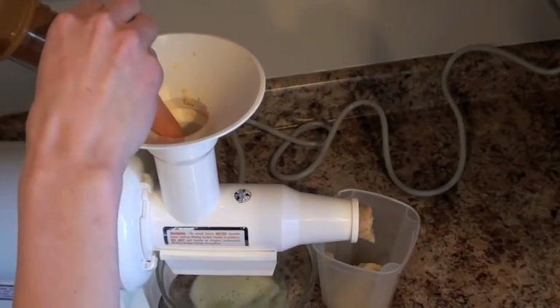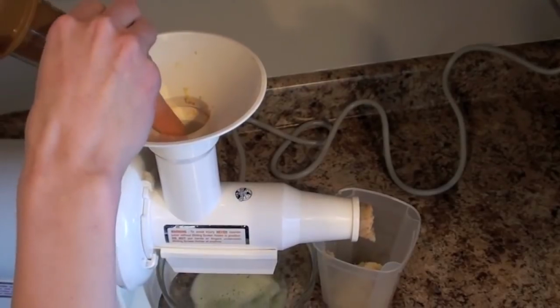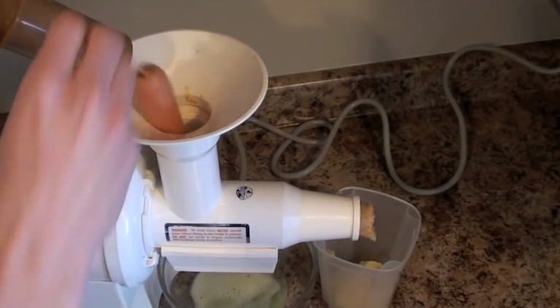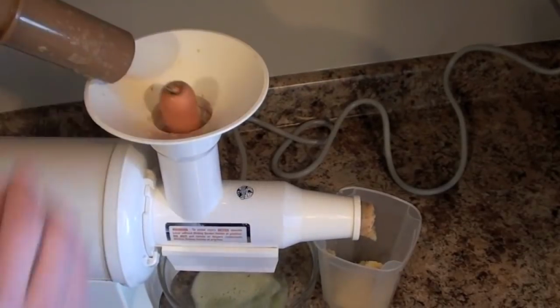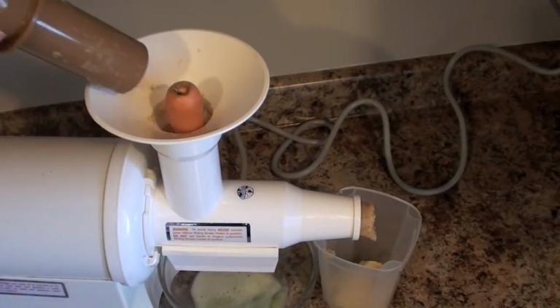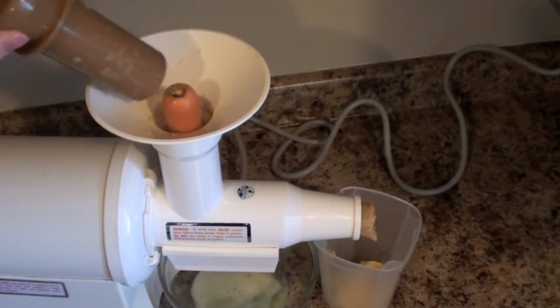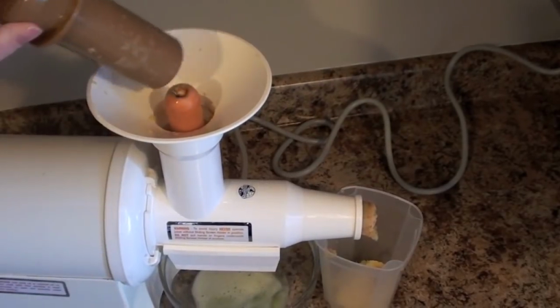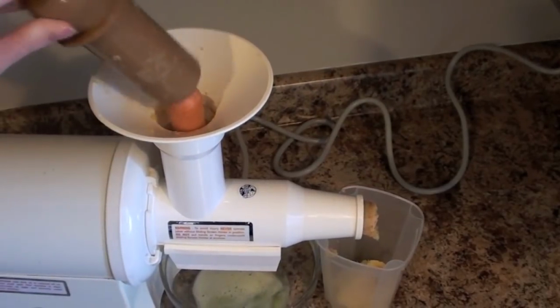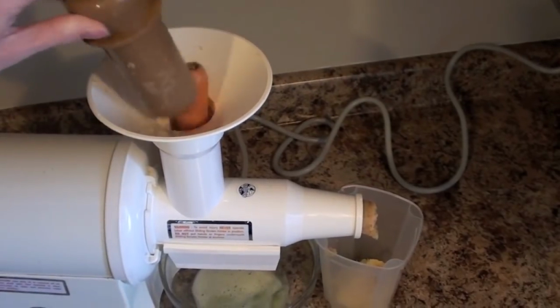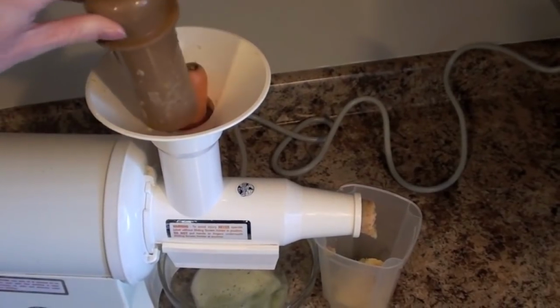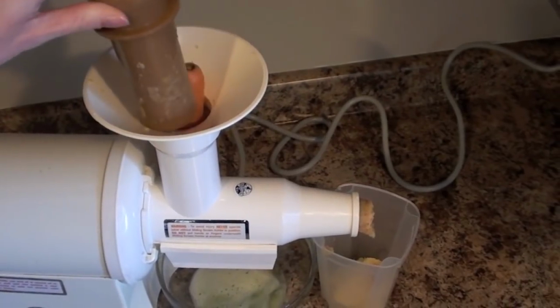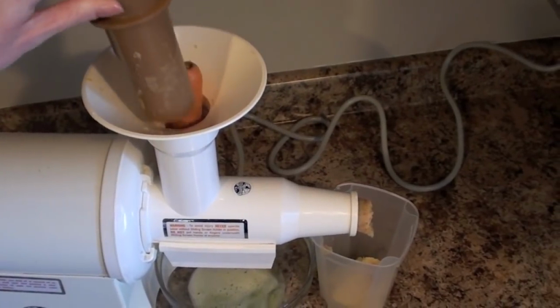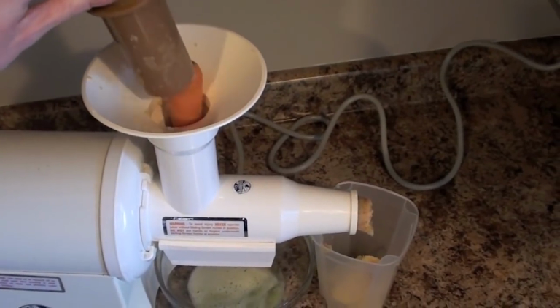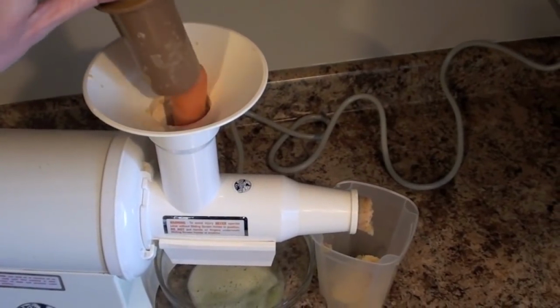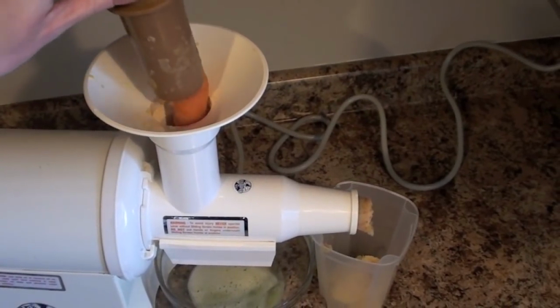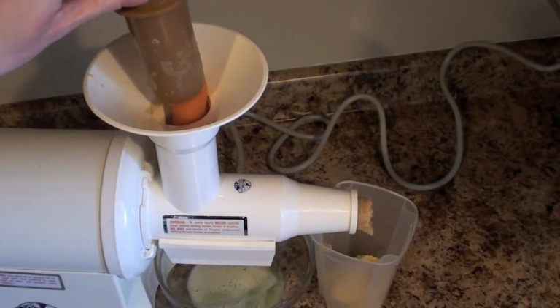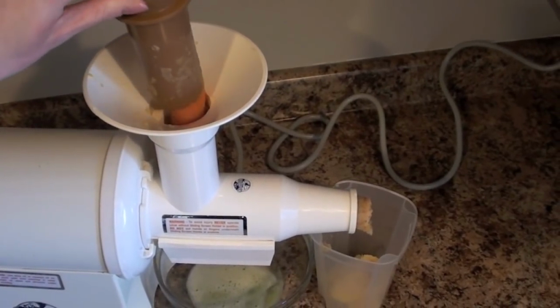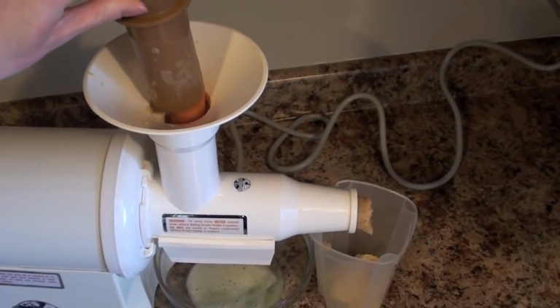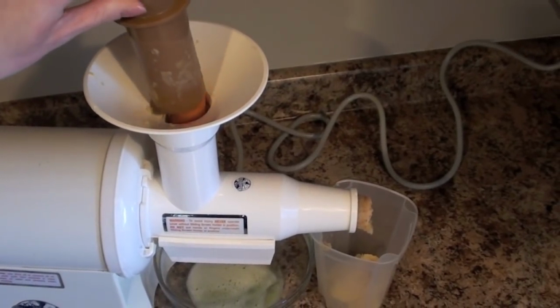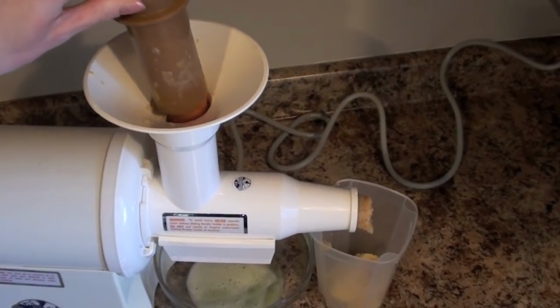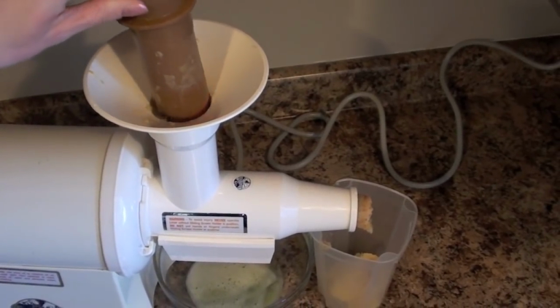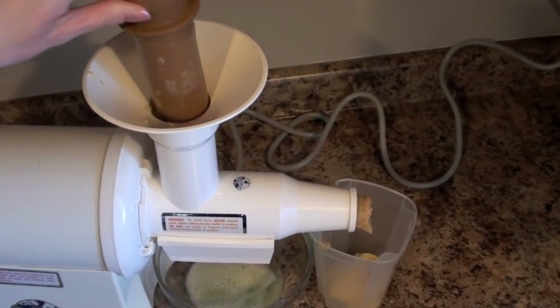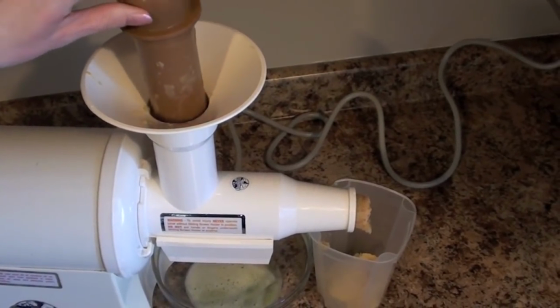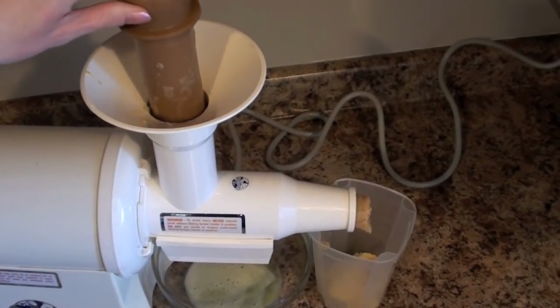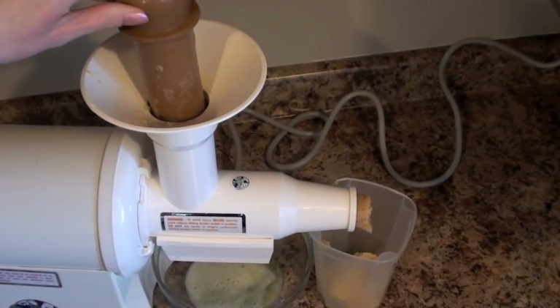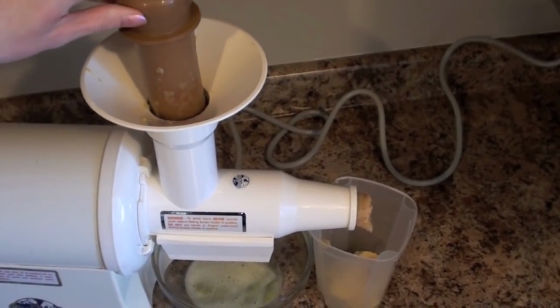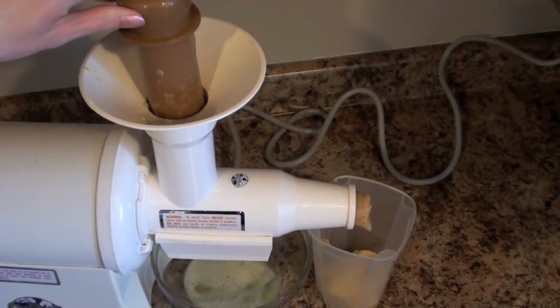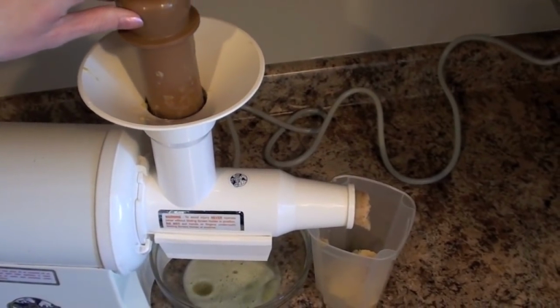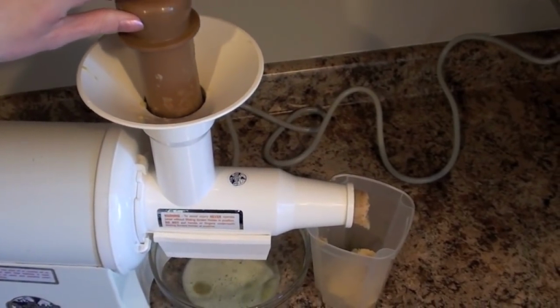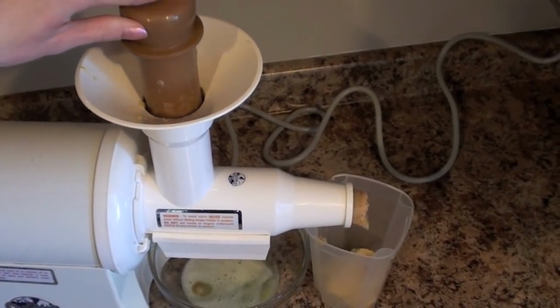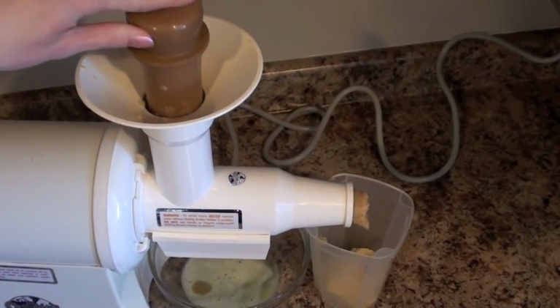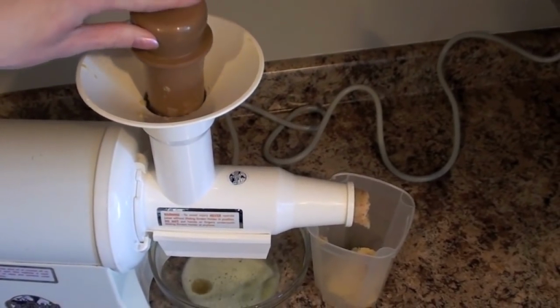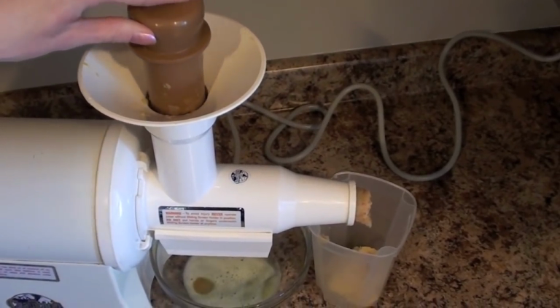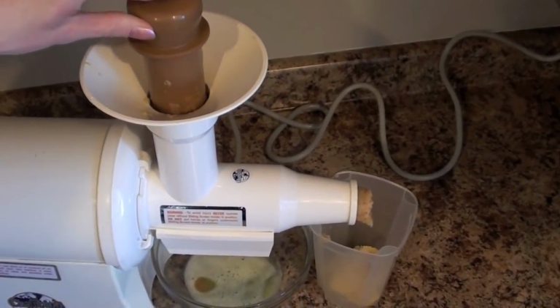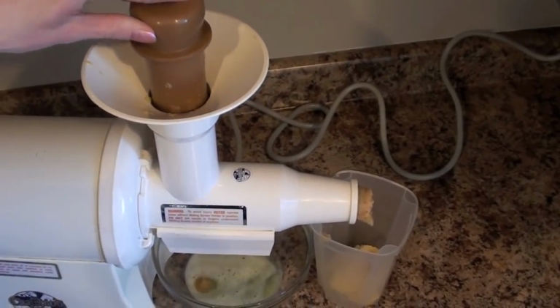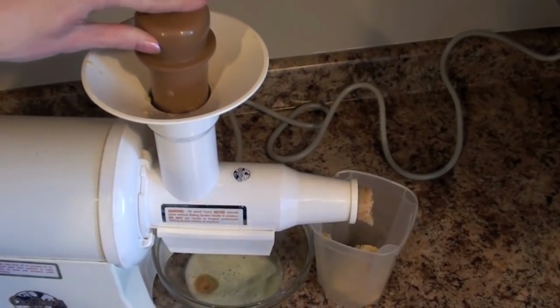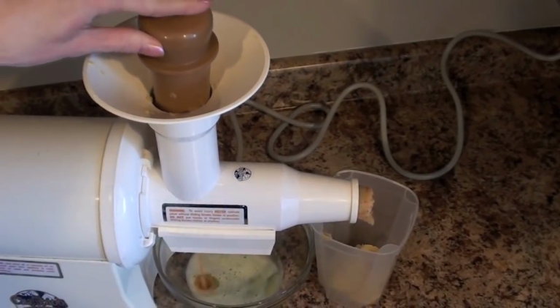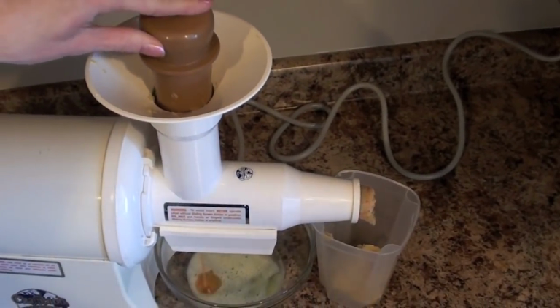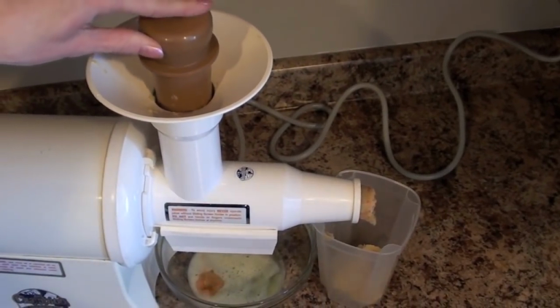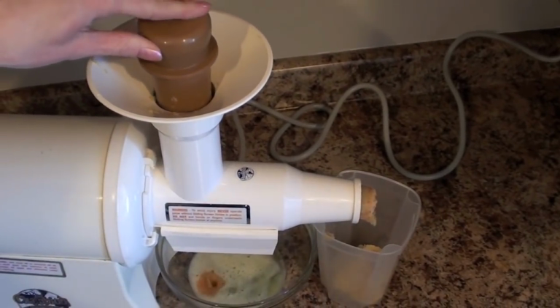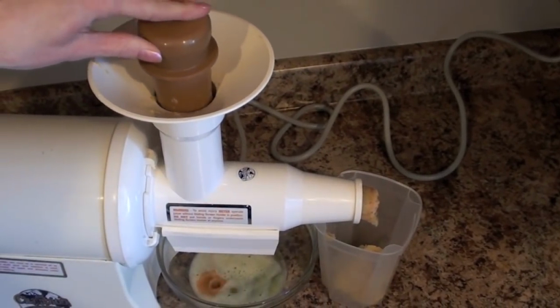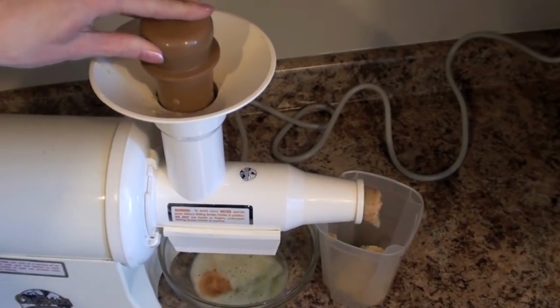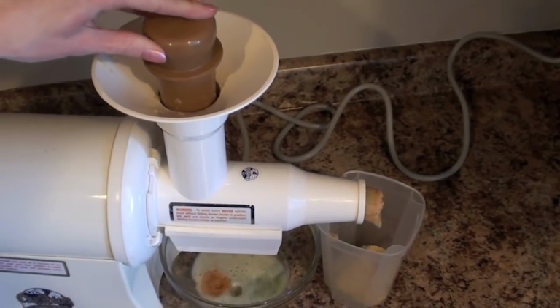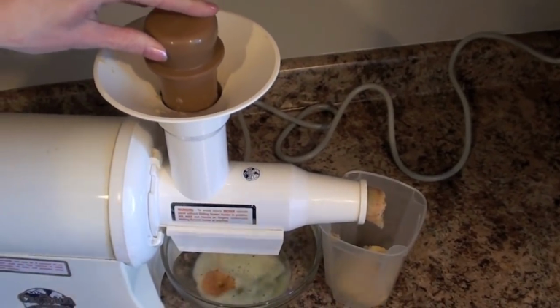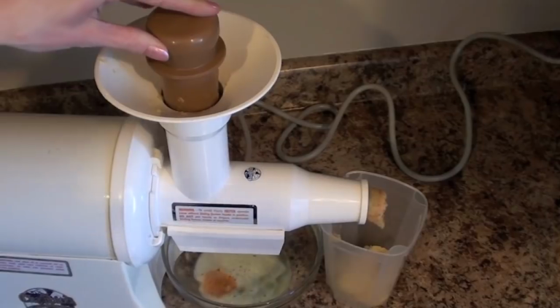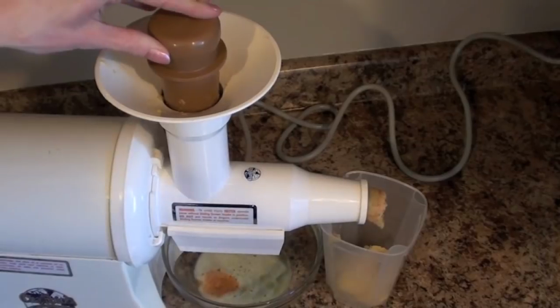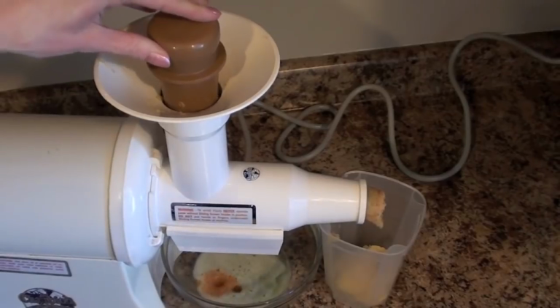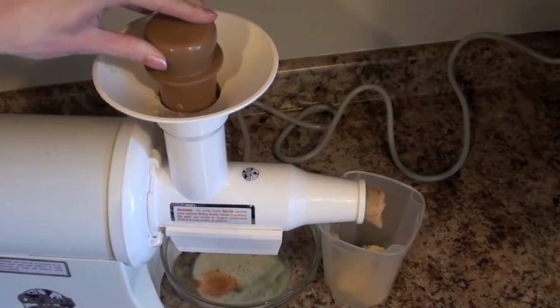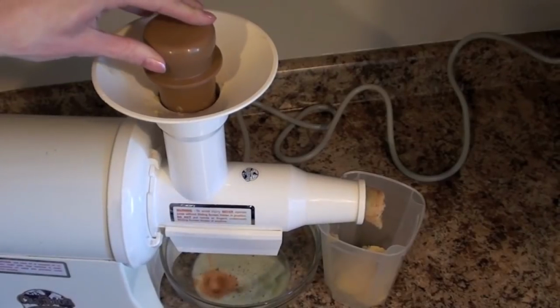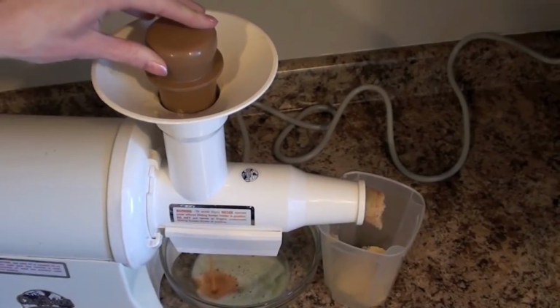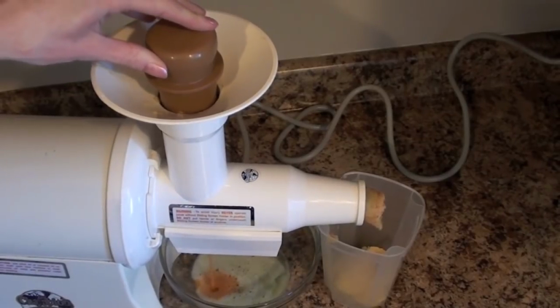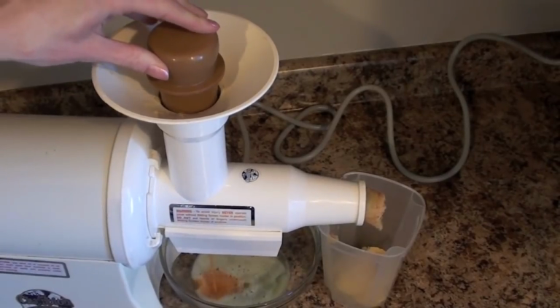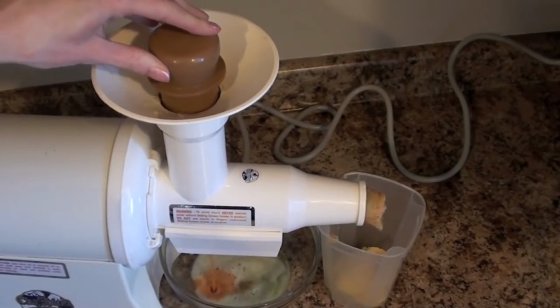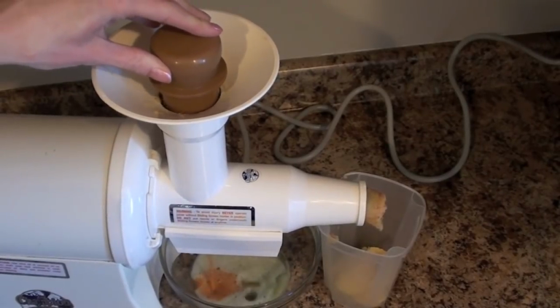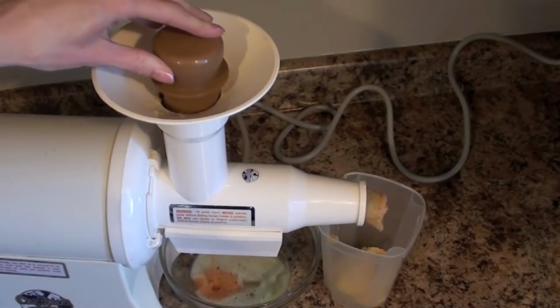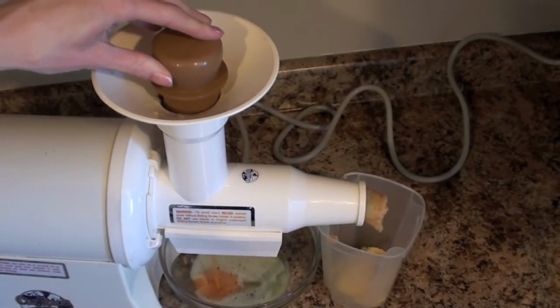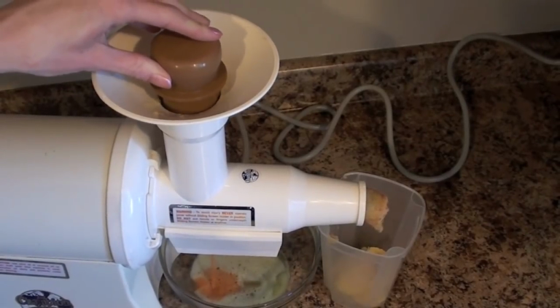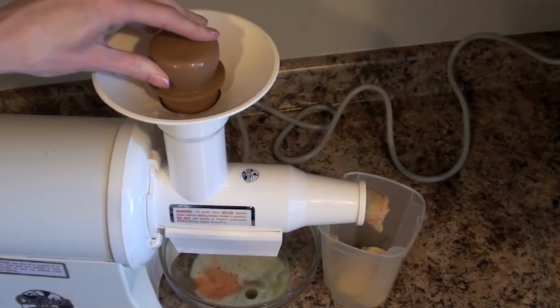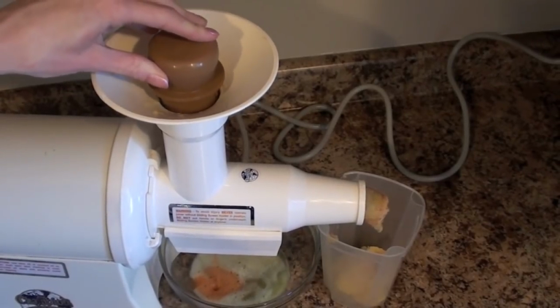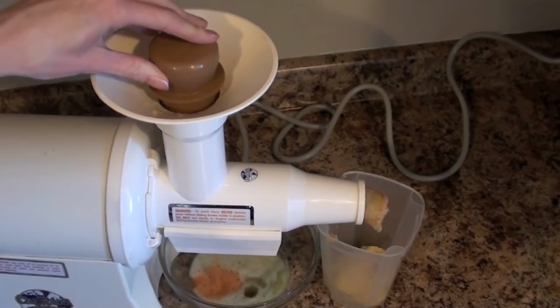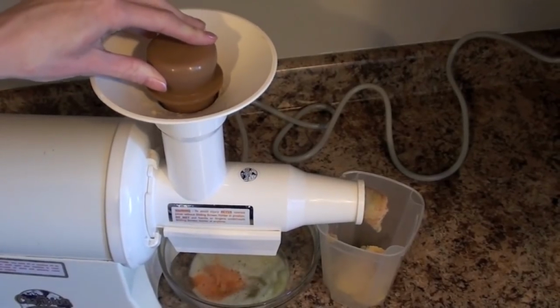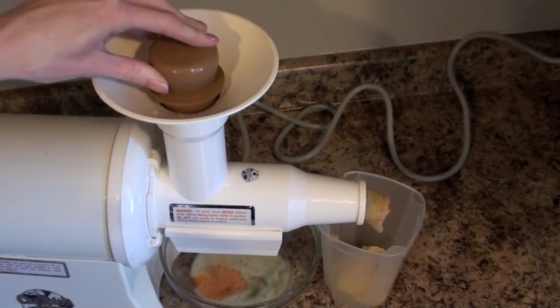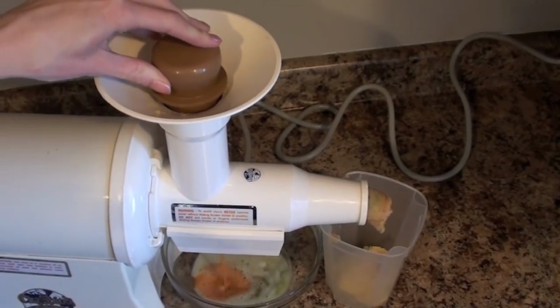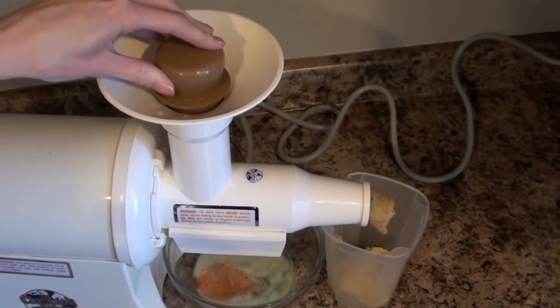You just push the tamper down lightly to make the juice. Many fruits like apples need to be cut up to fit into the feeding tube.